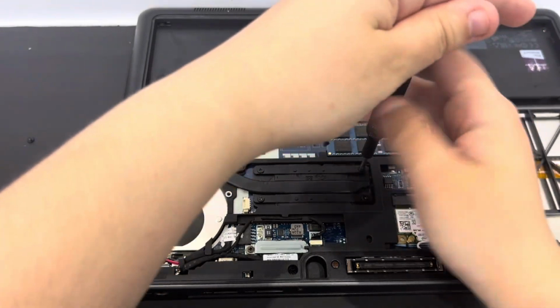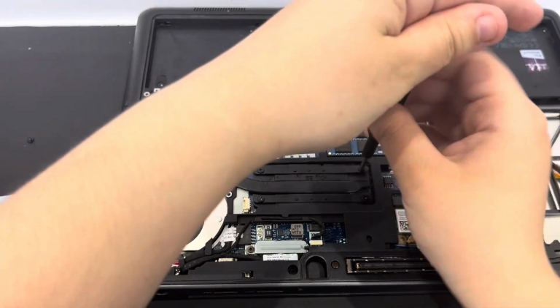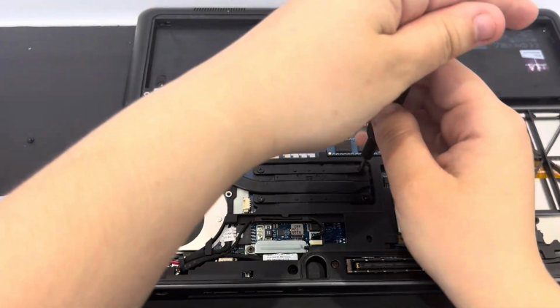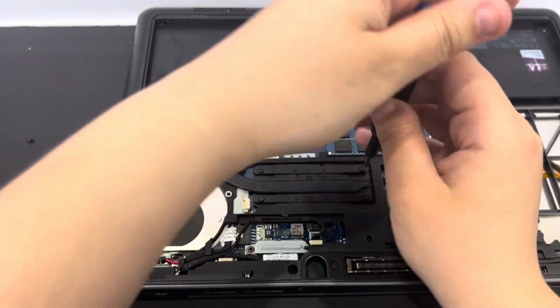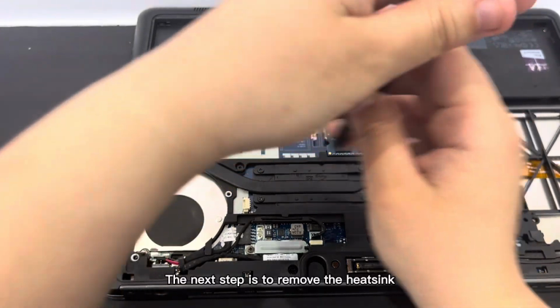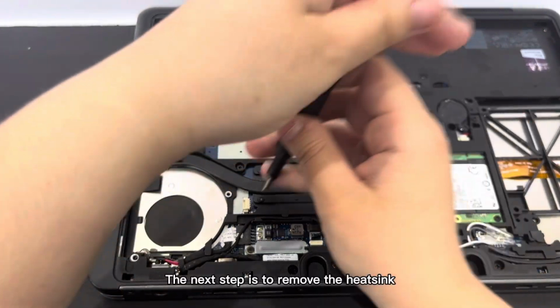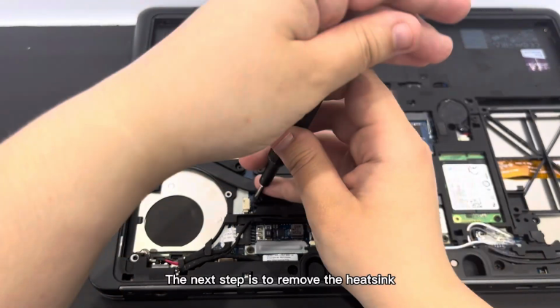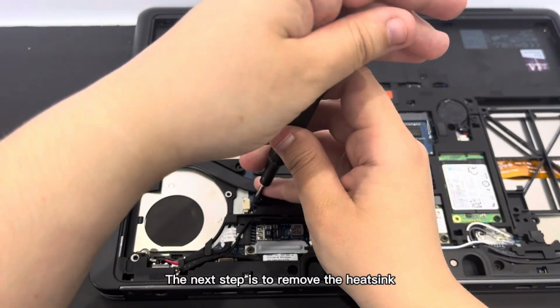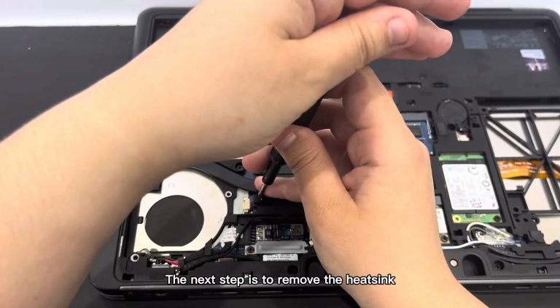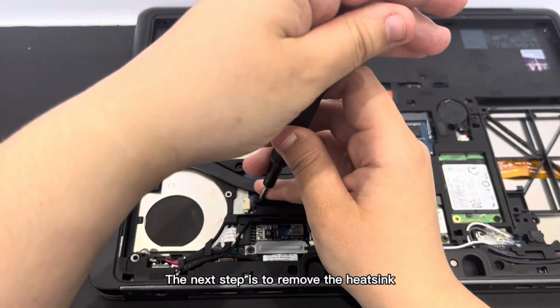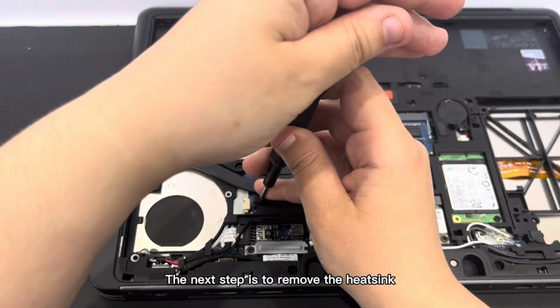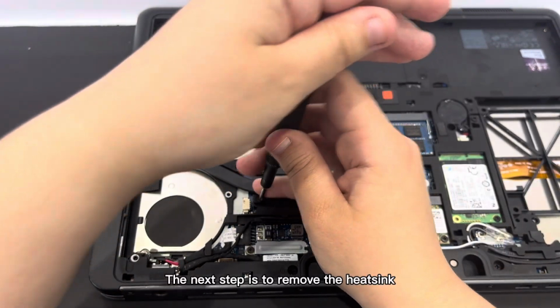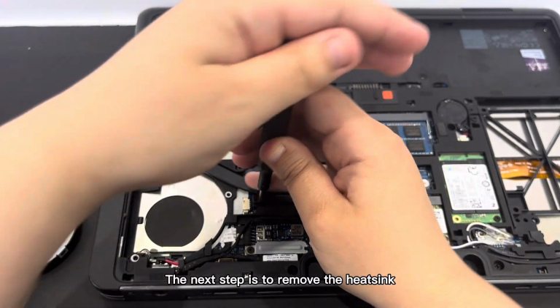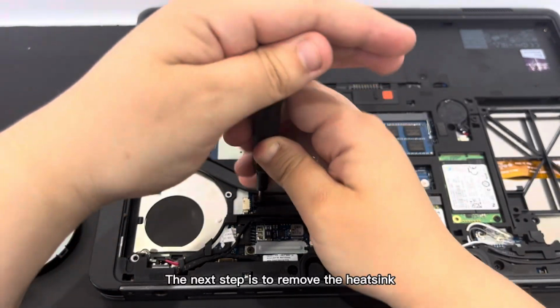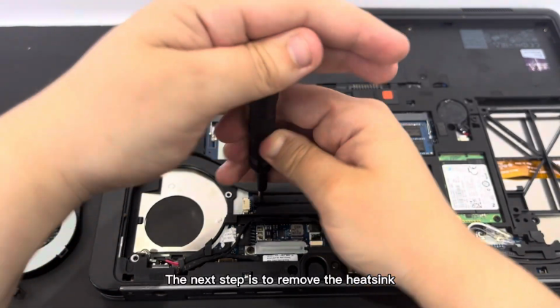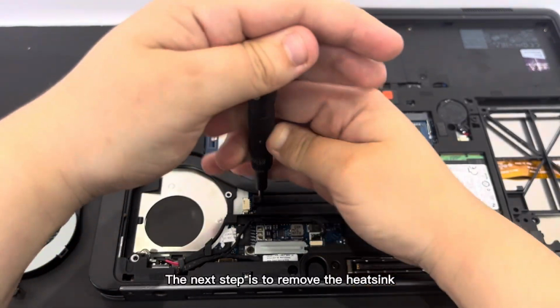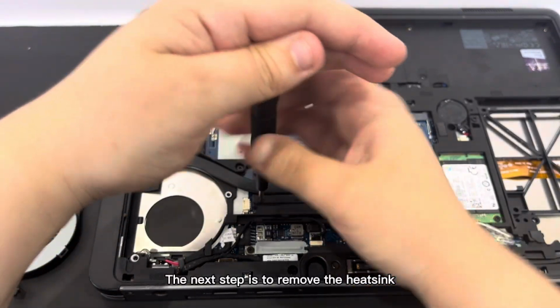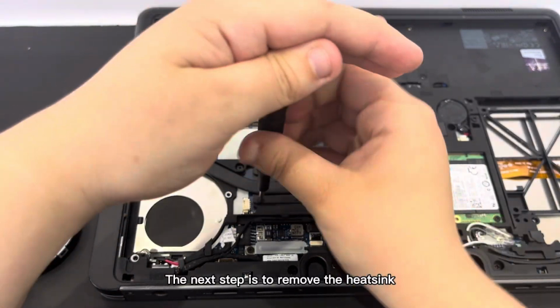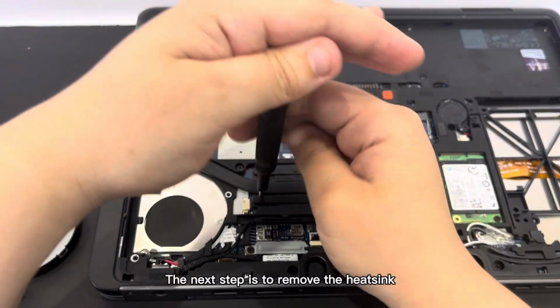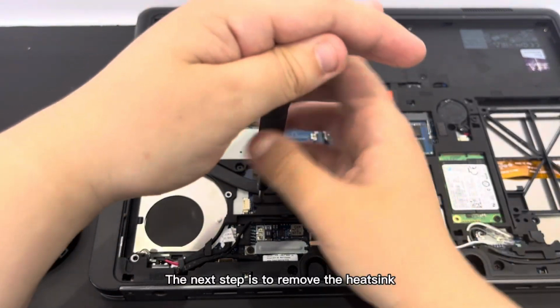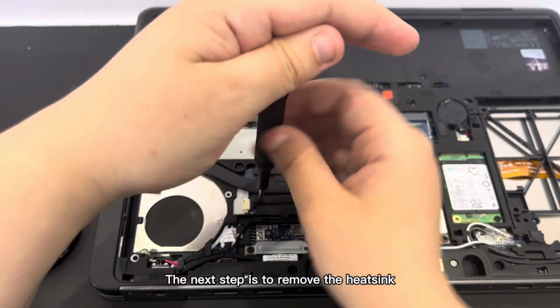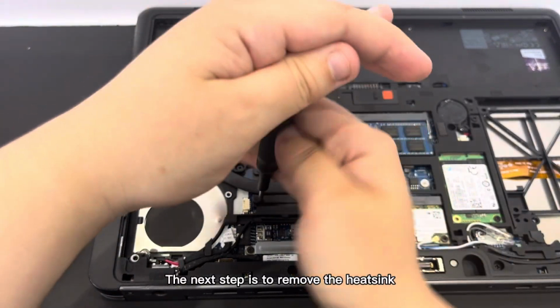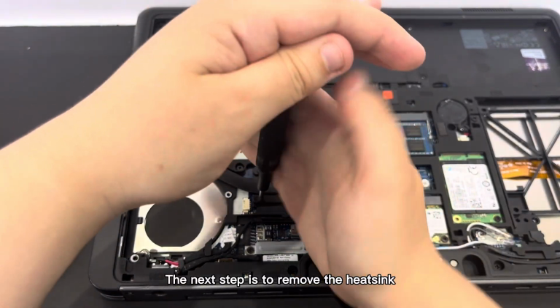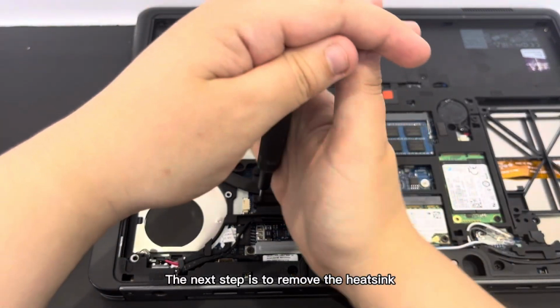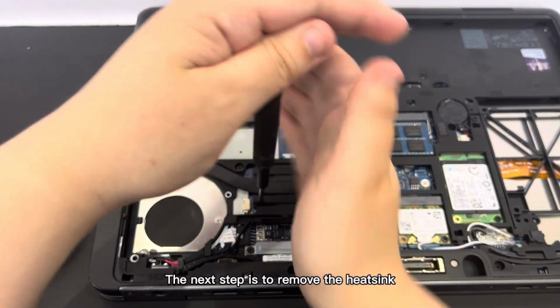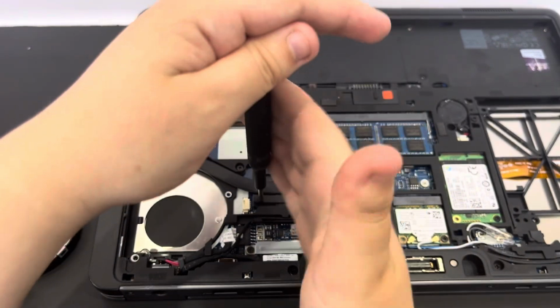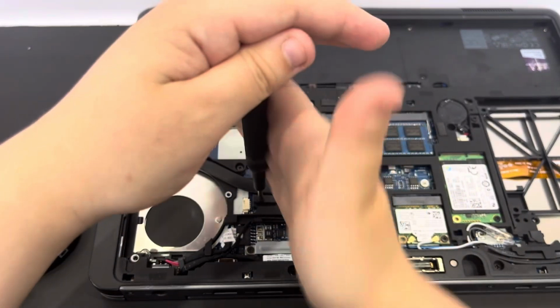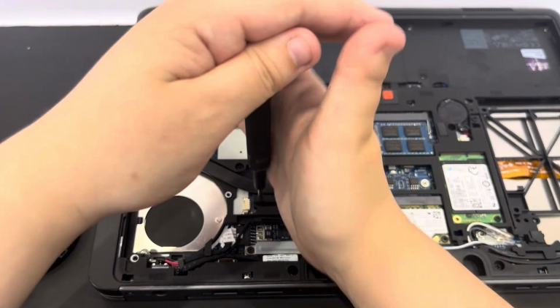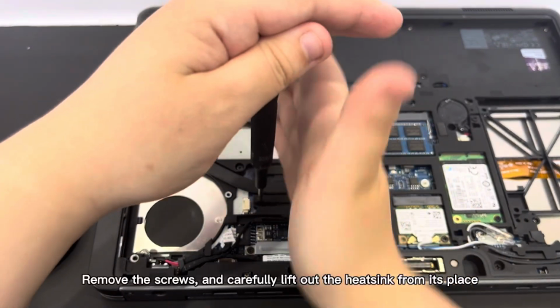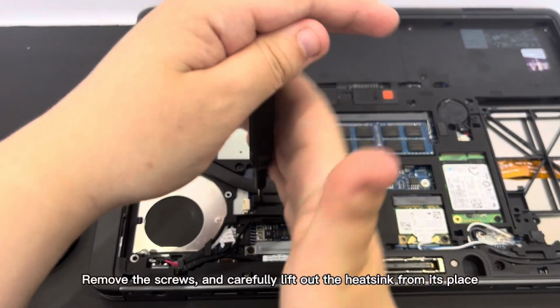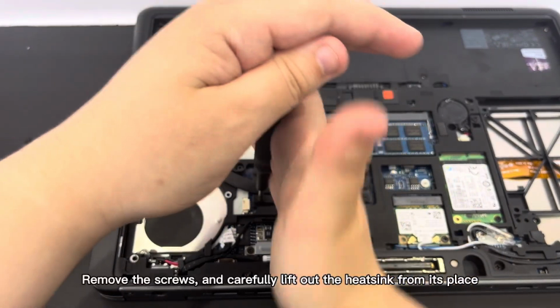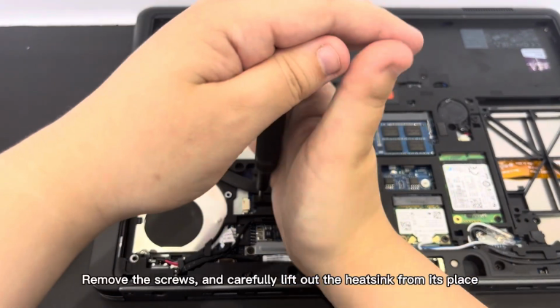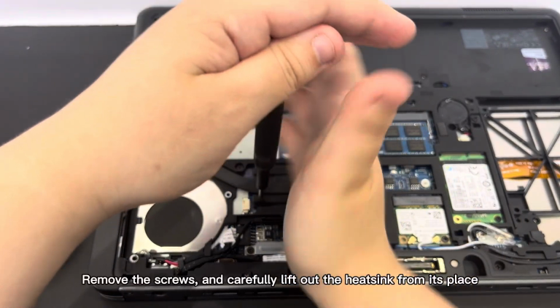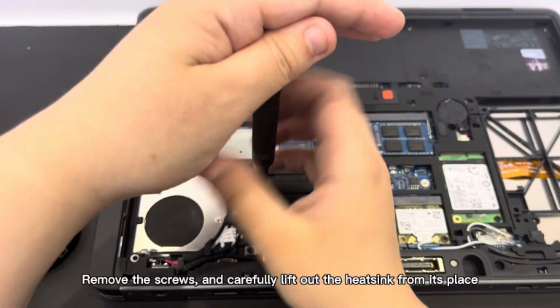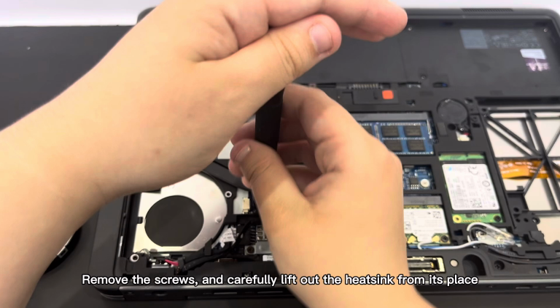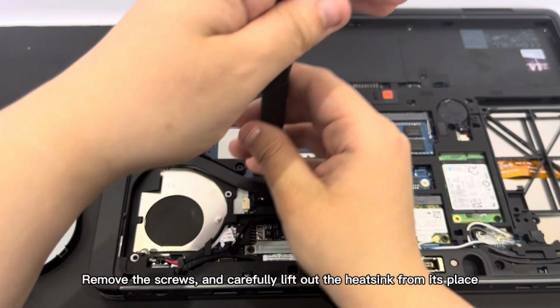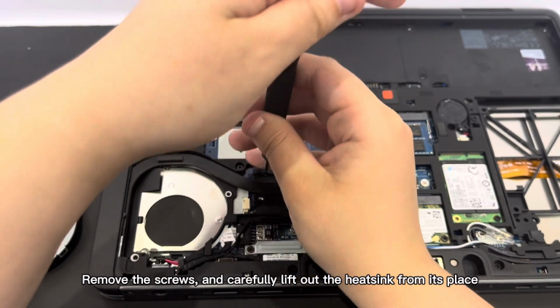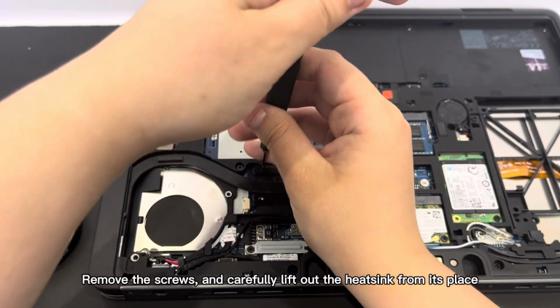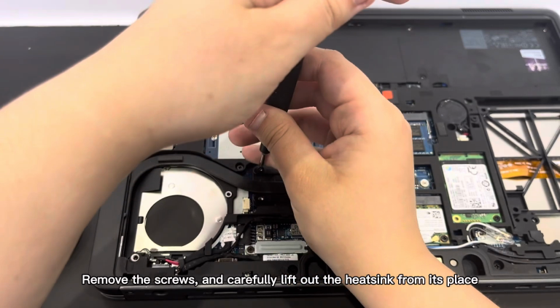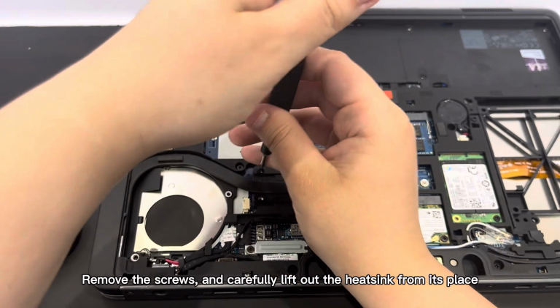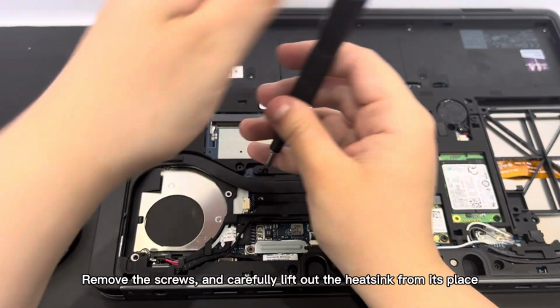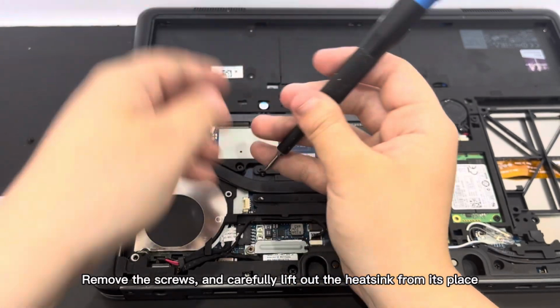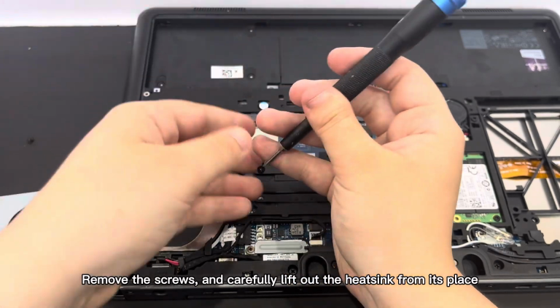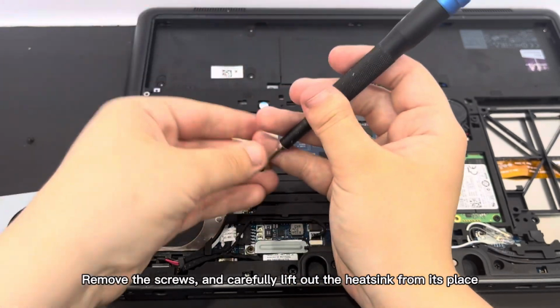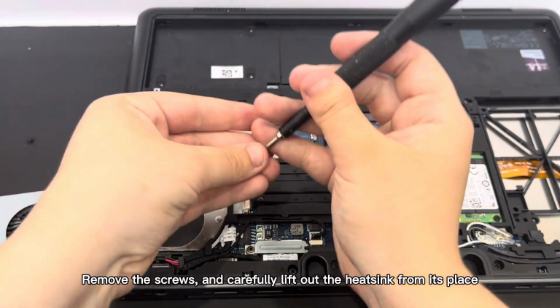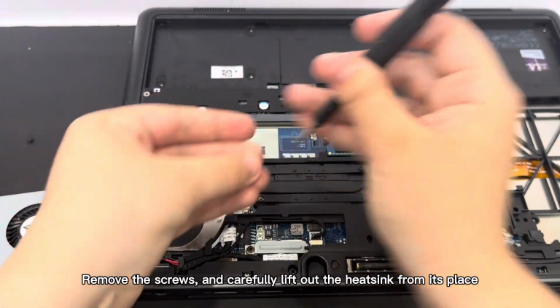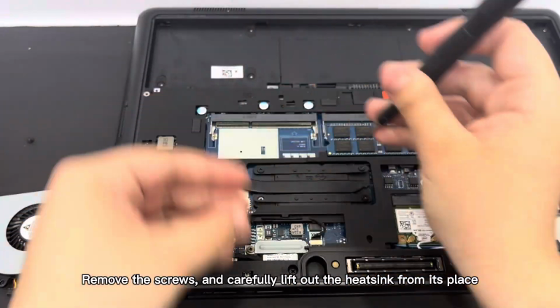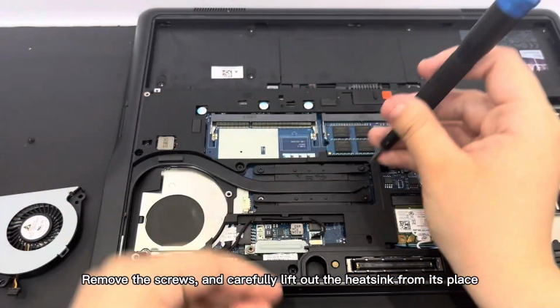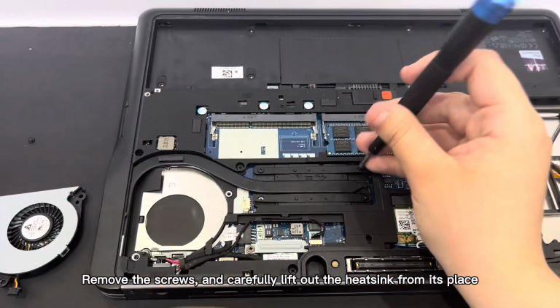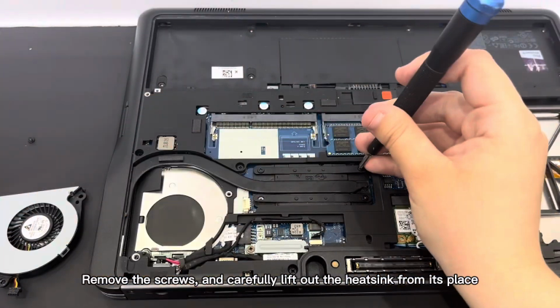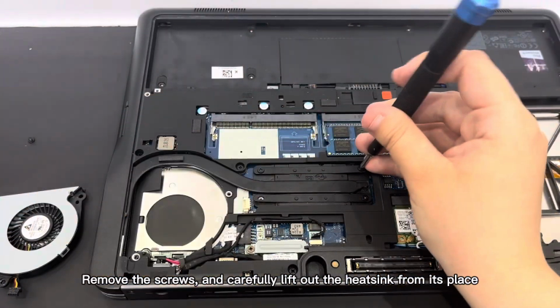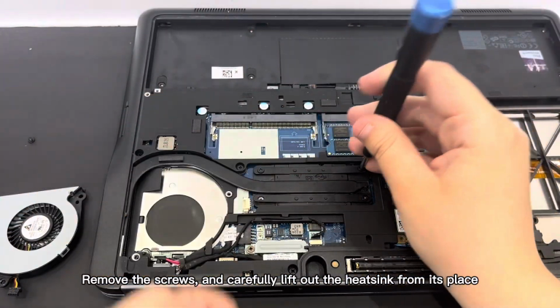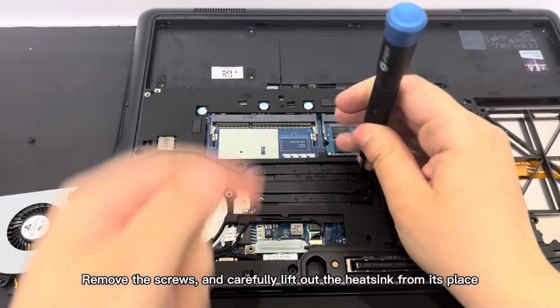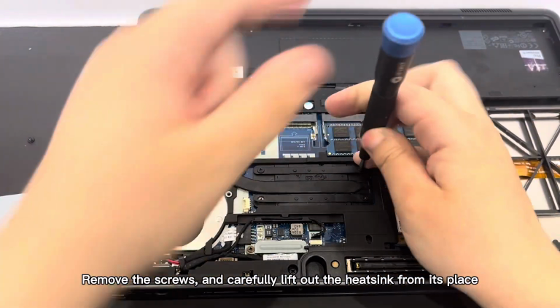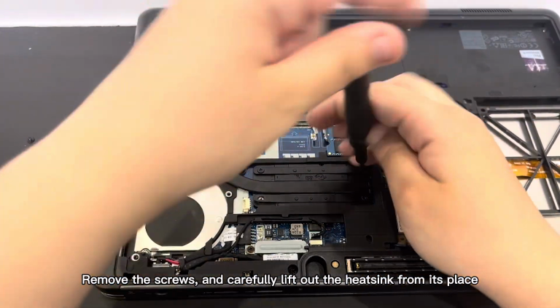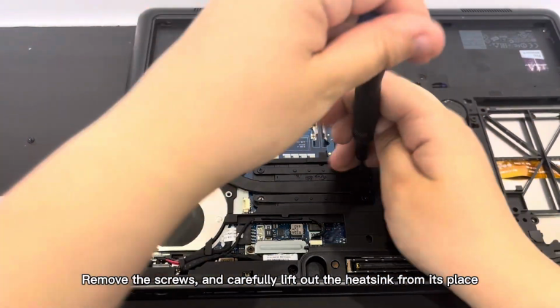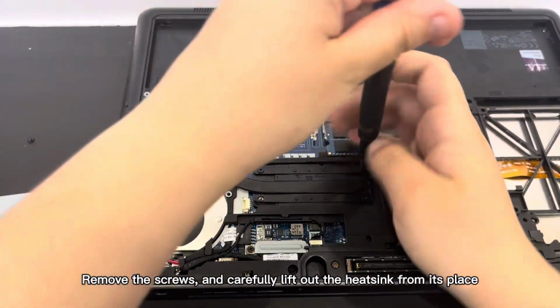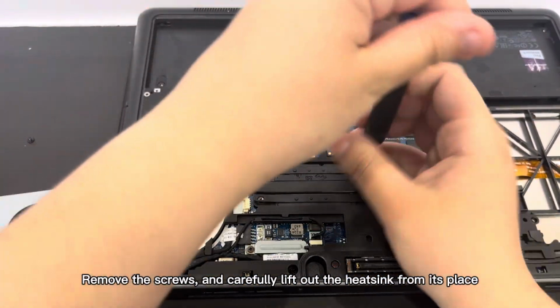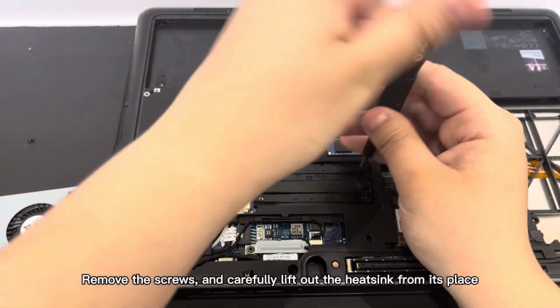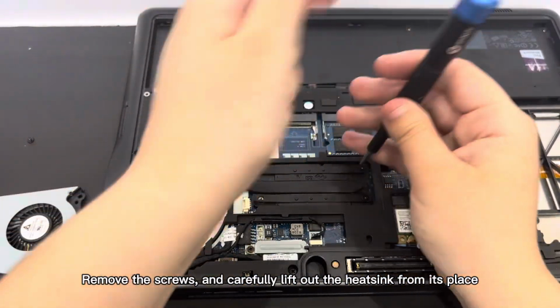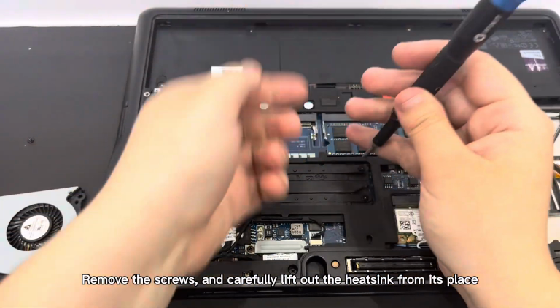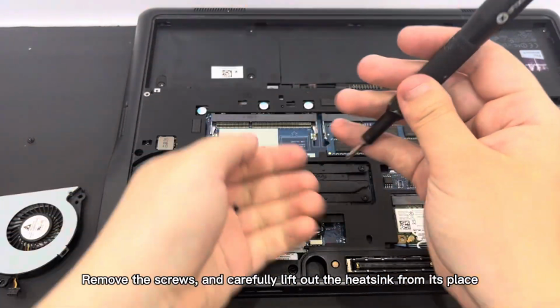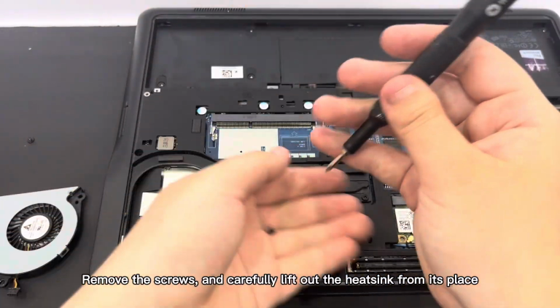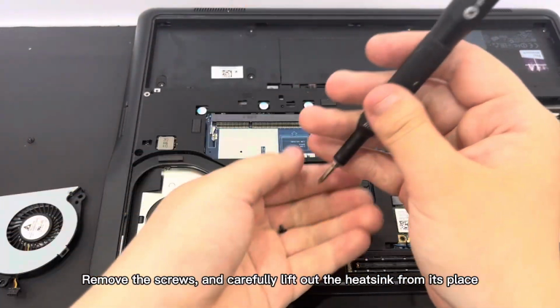The next step is to remove the heatsink. Remove the screws and carefully lift out the heatsink from its place.